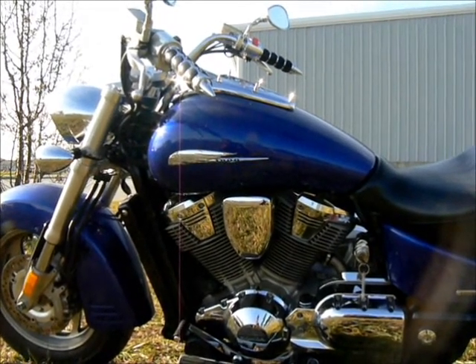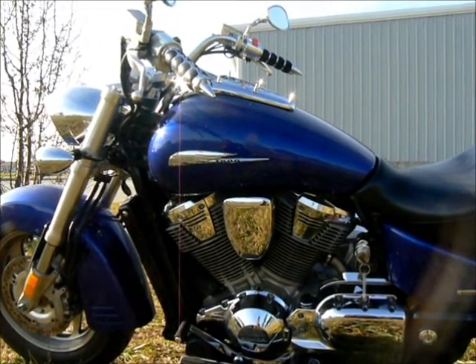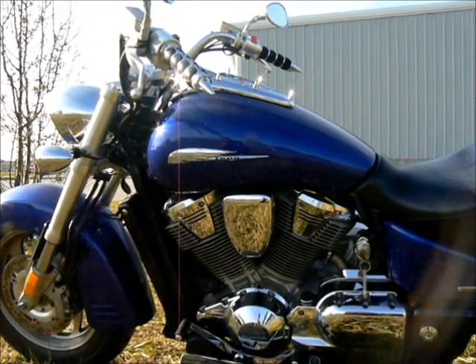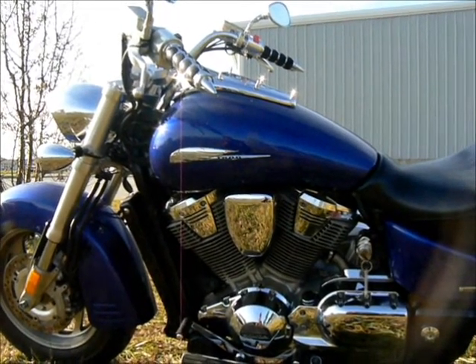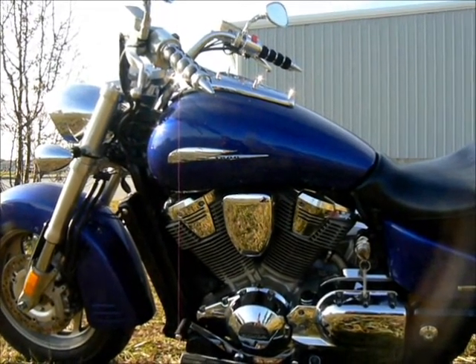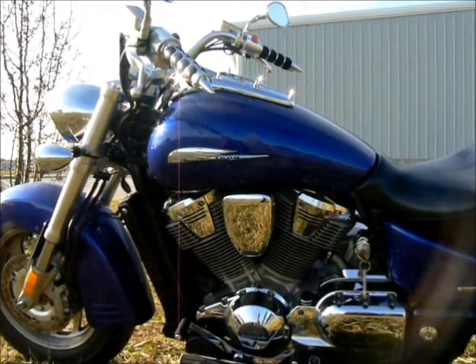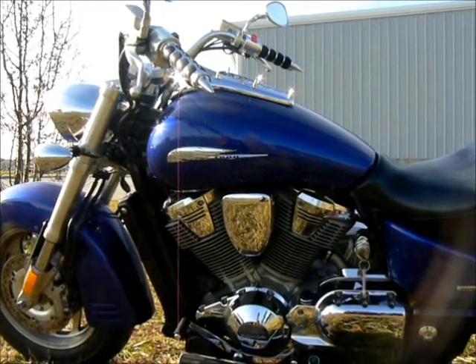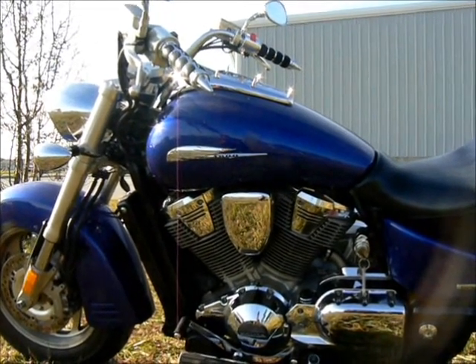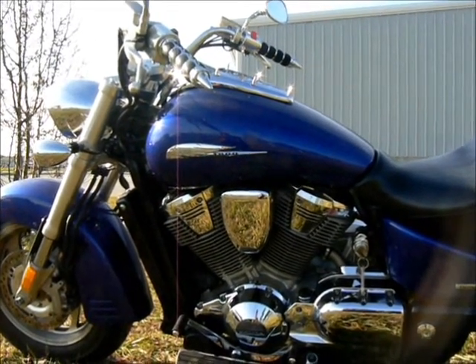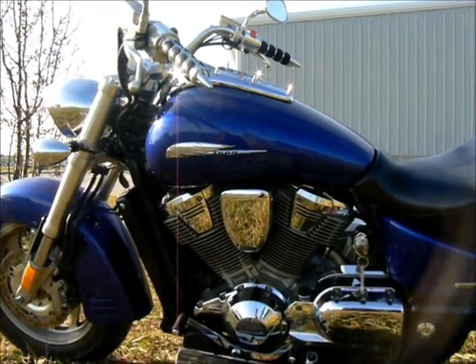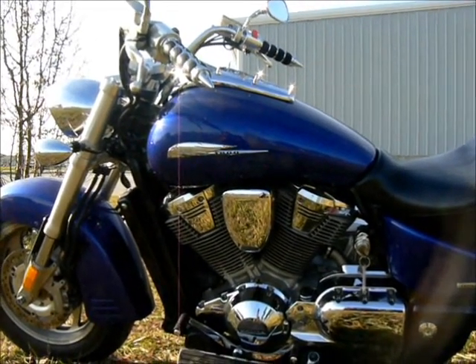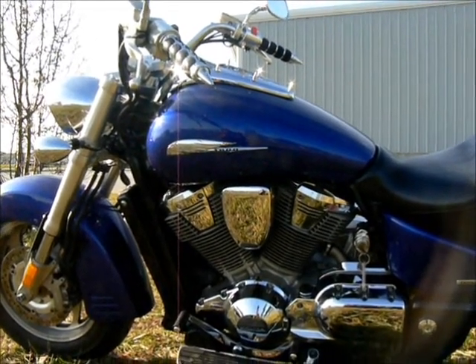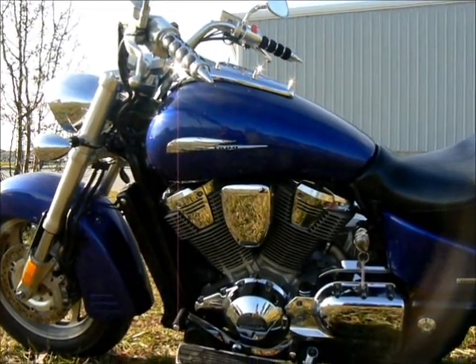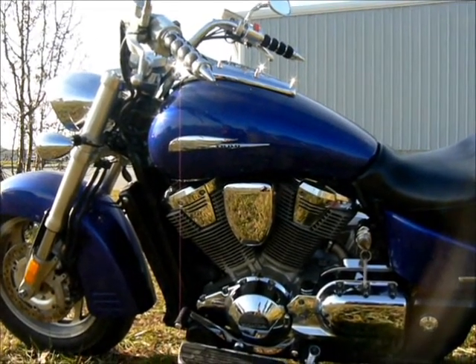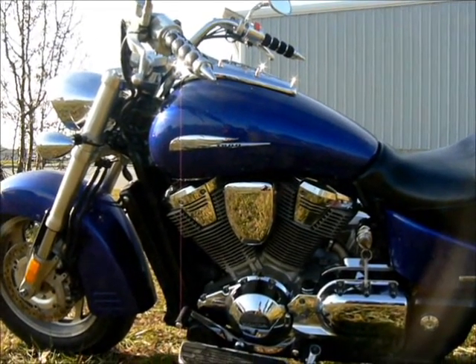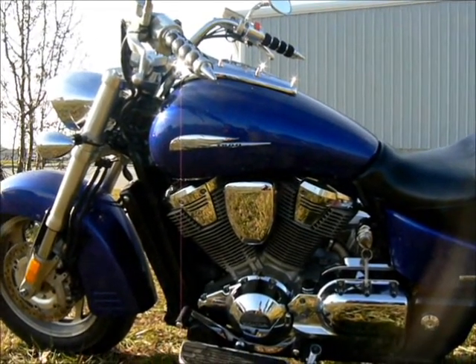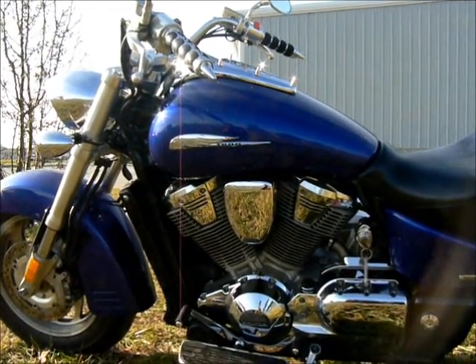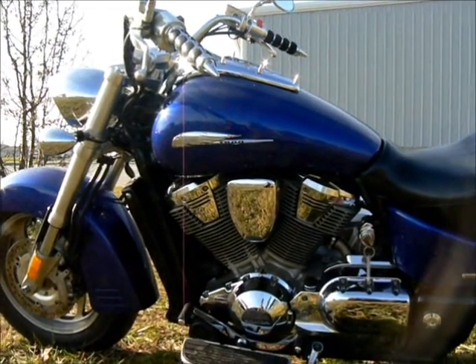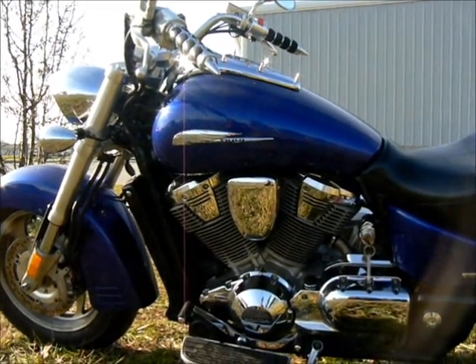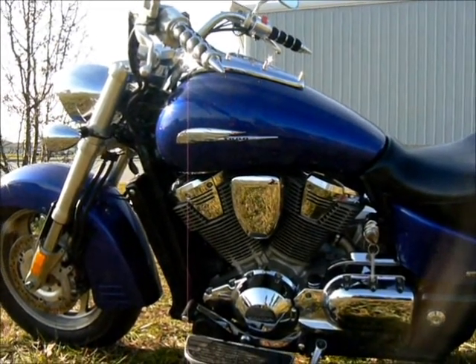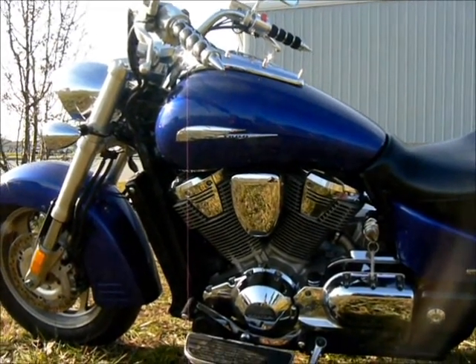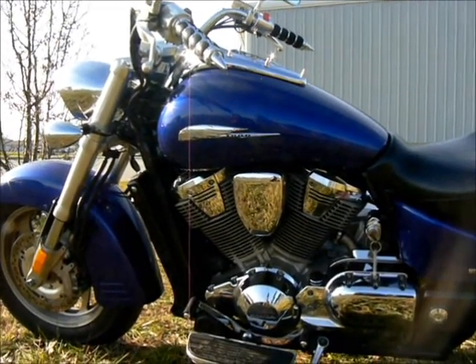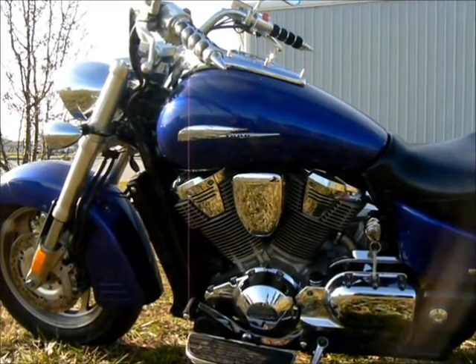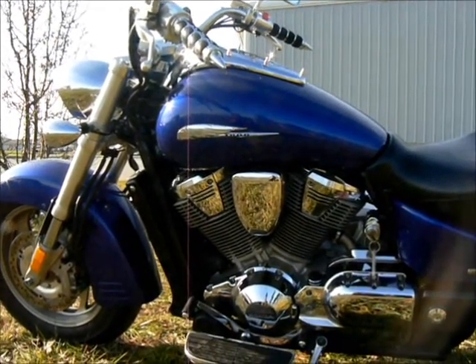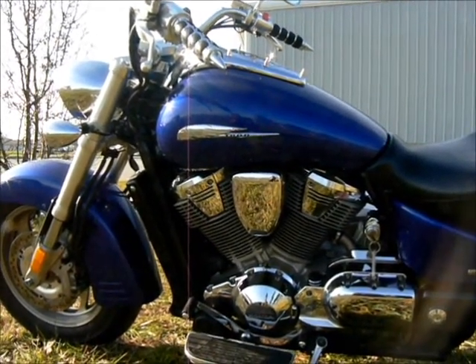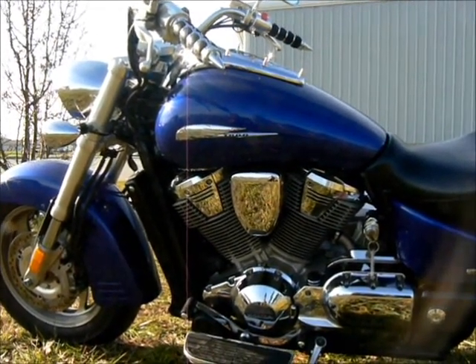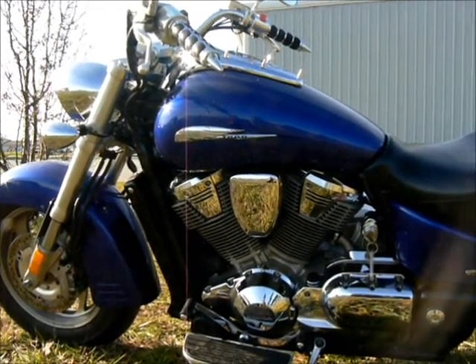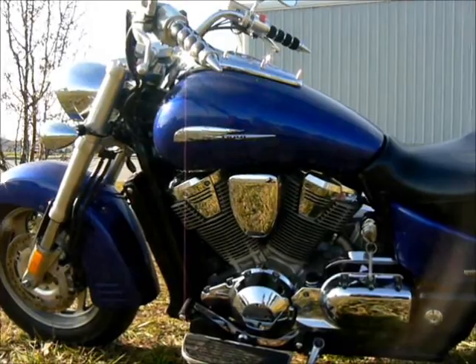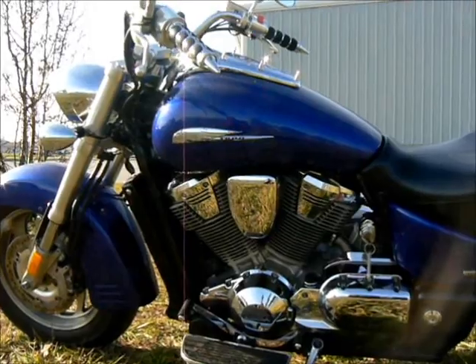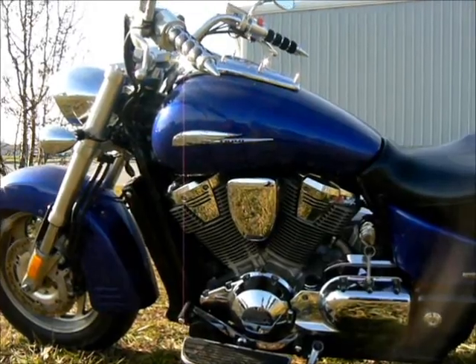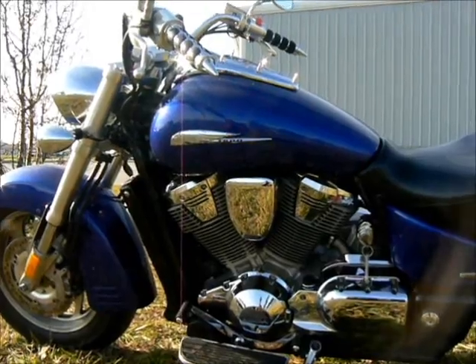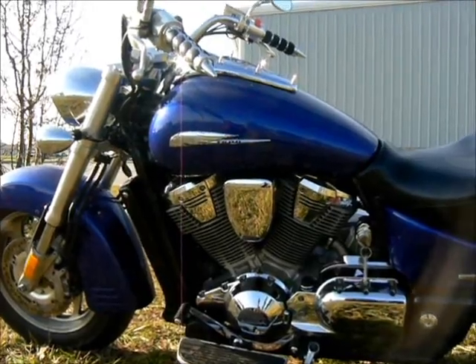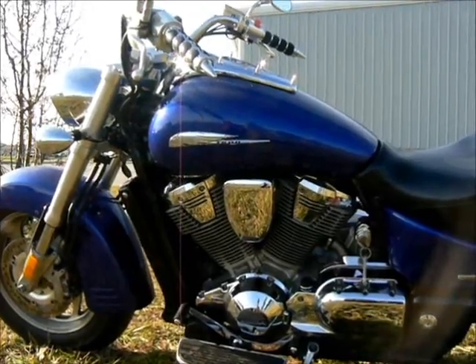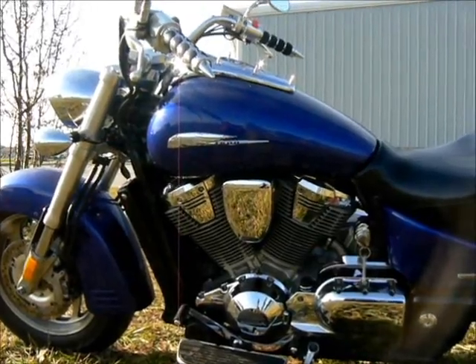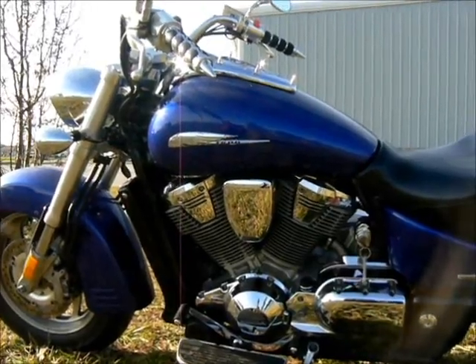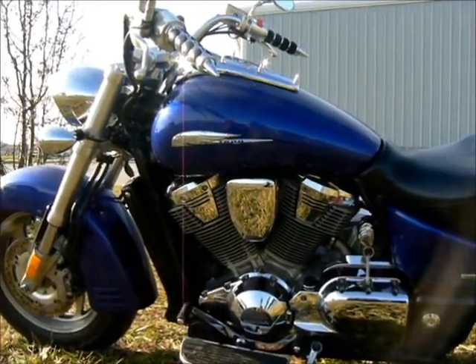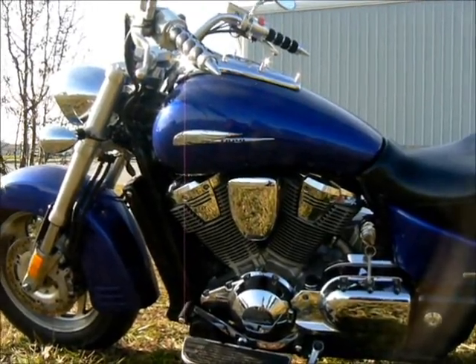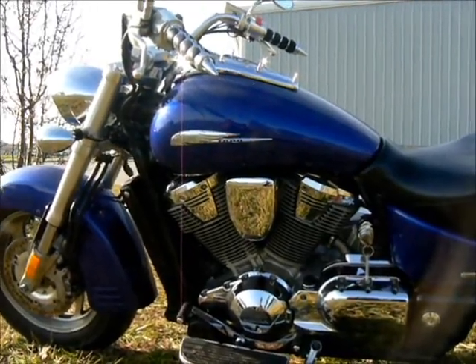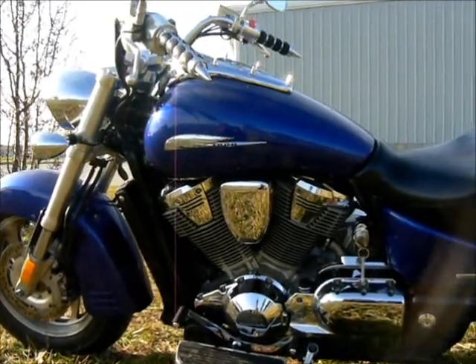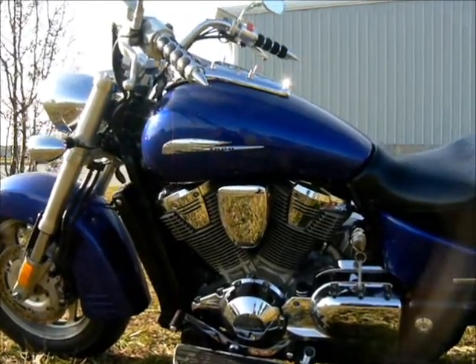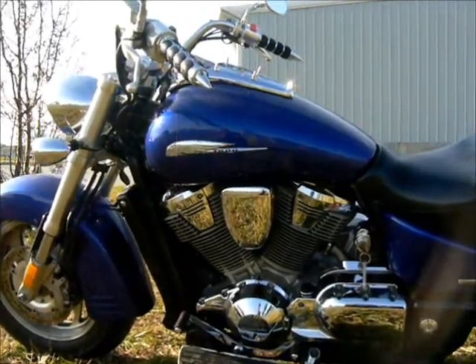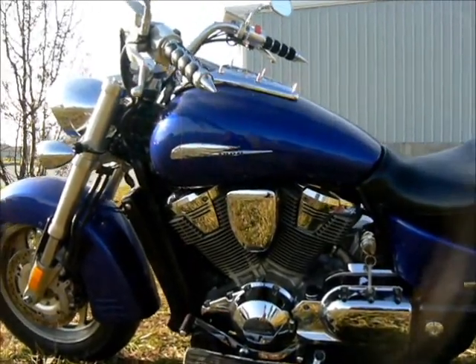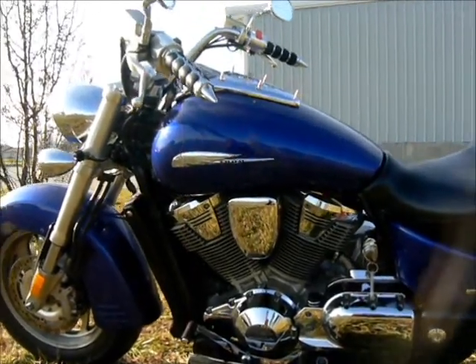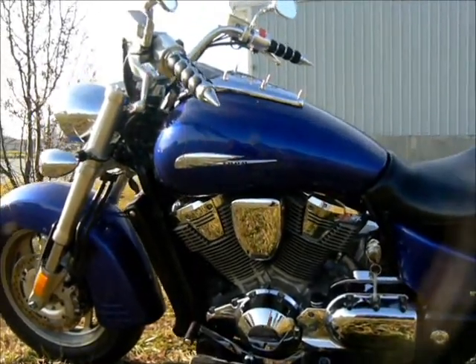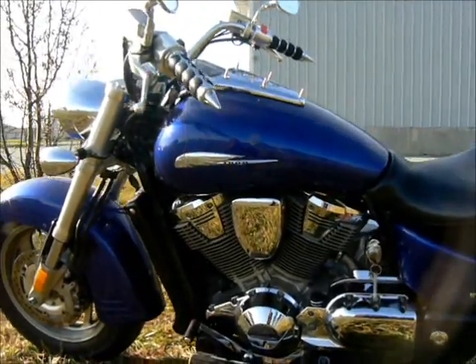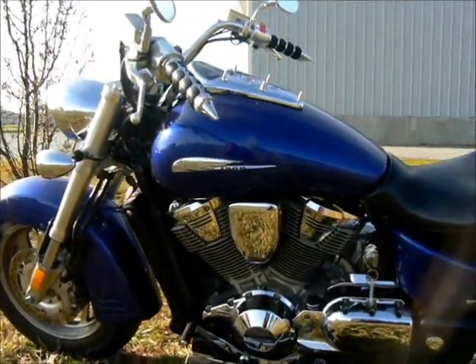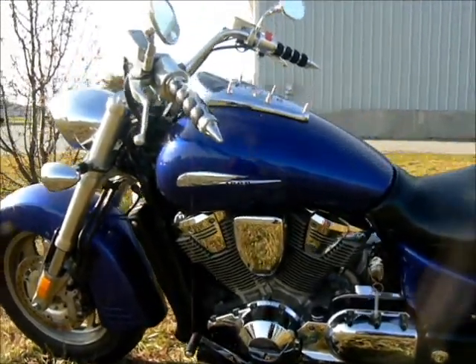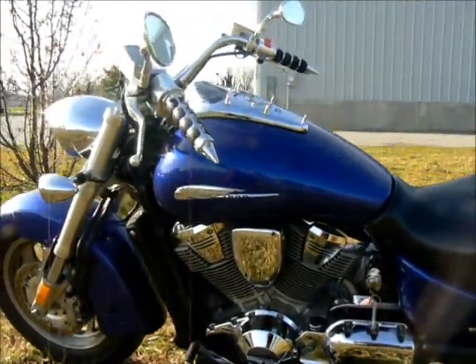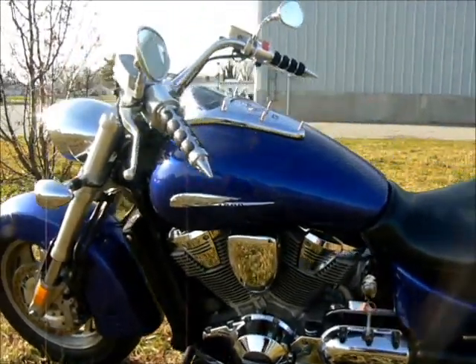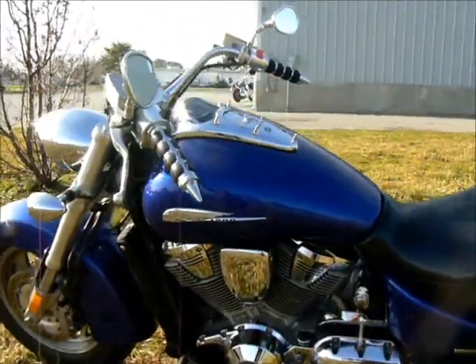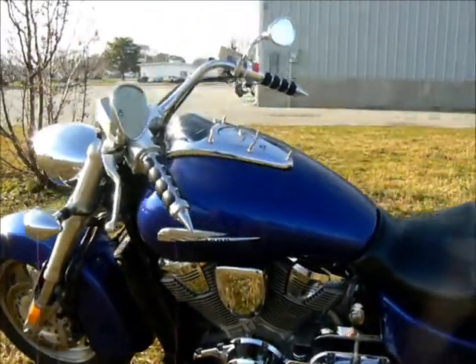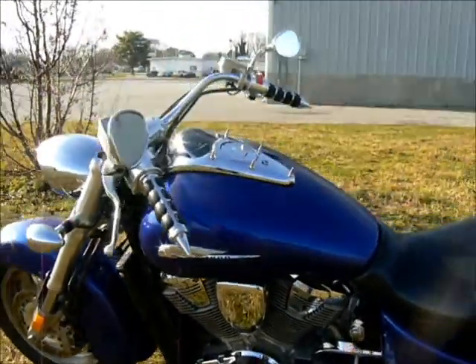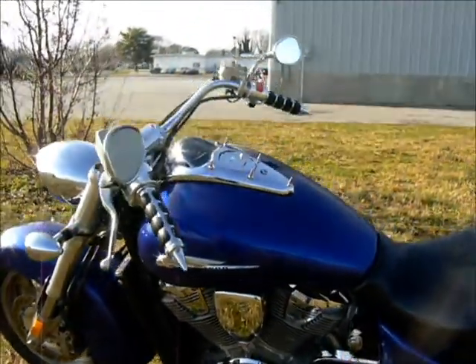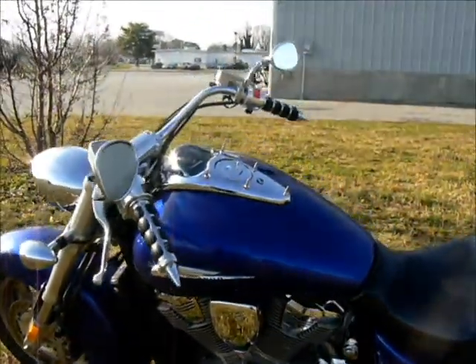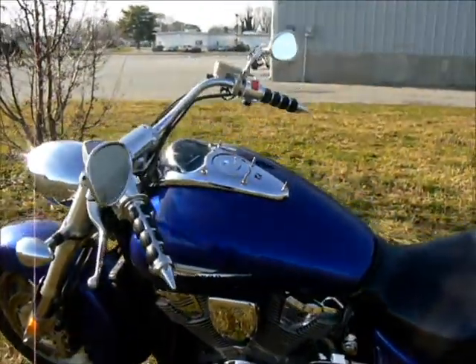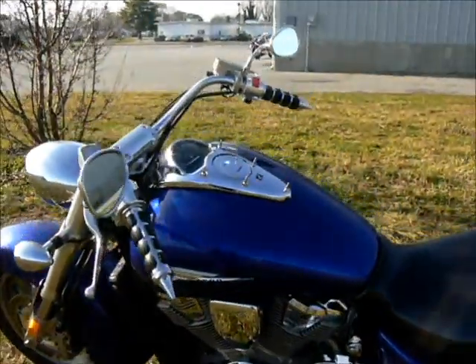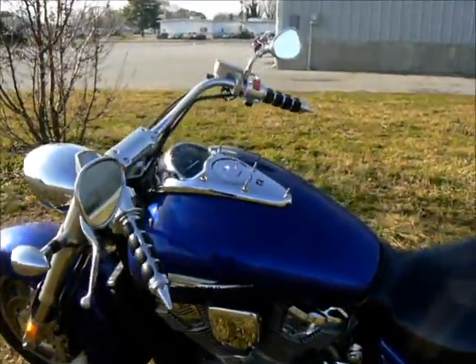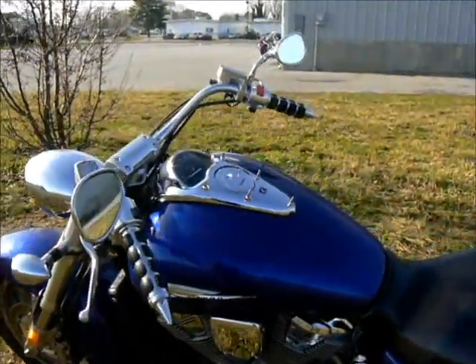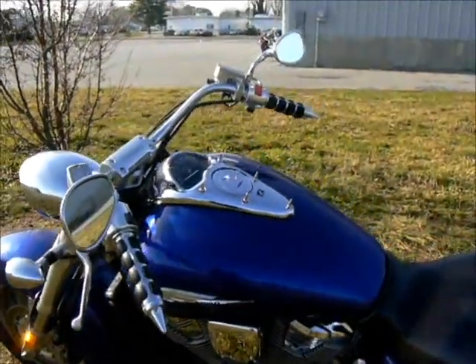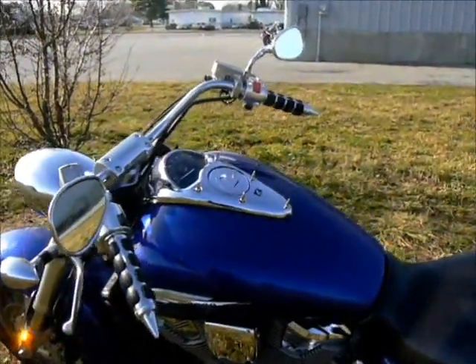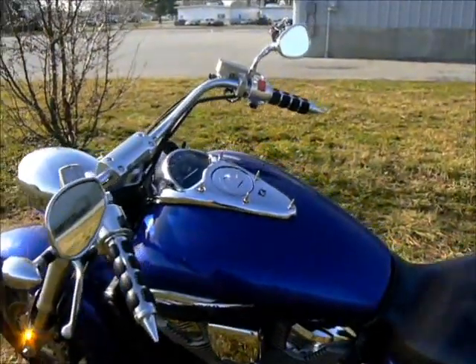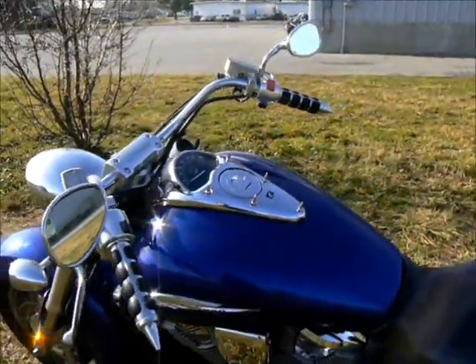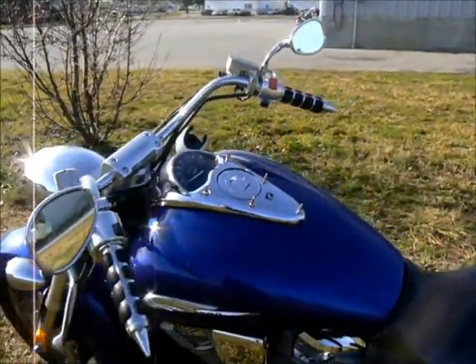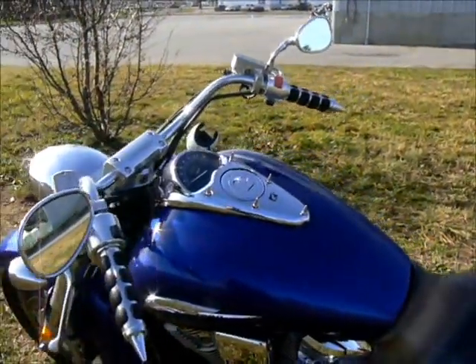At $6,065, this is a lot of bike for the money. Come on in and check it out — it's a beautiful bike.